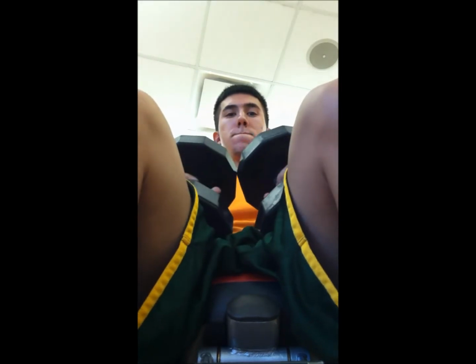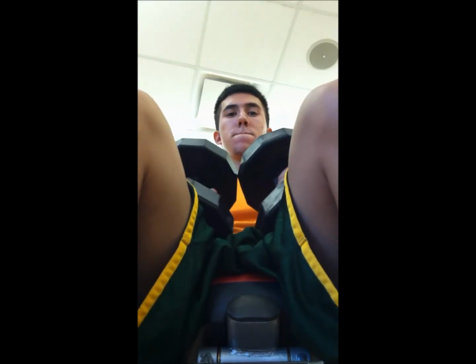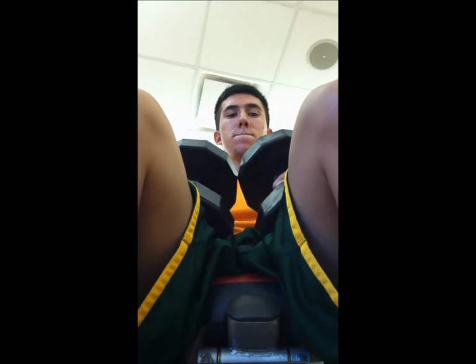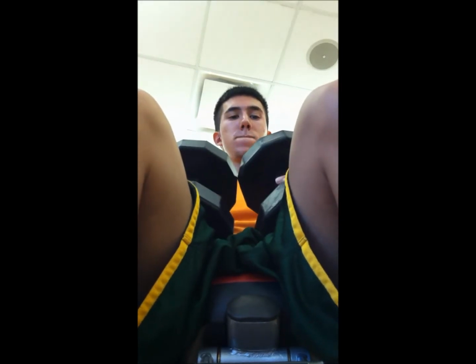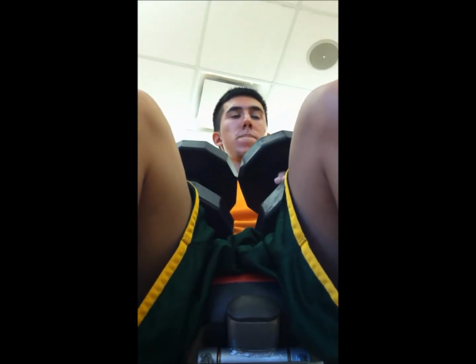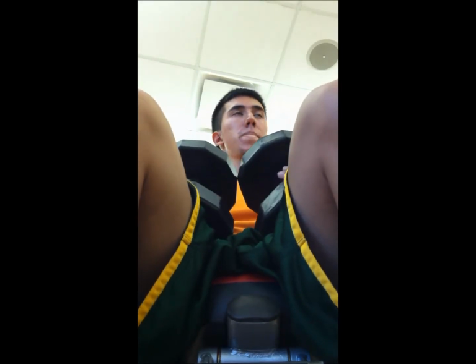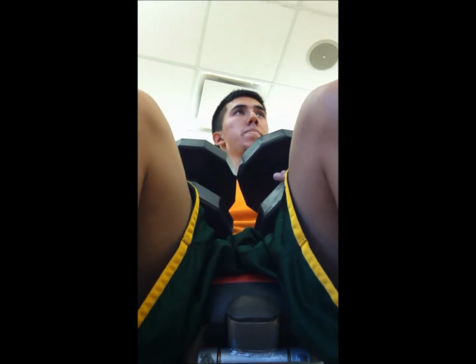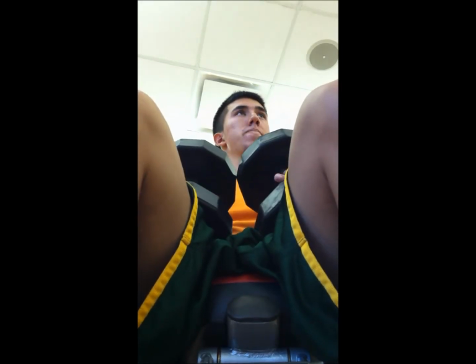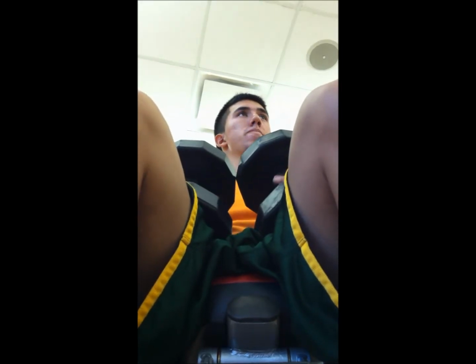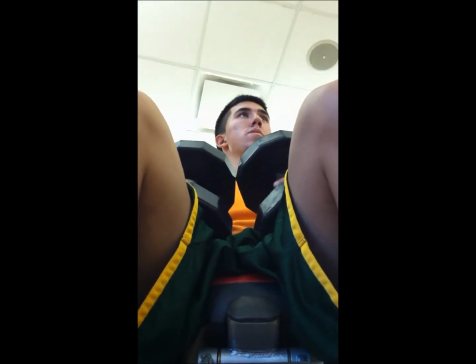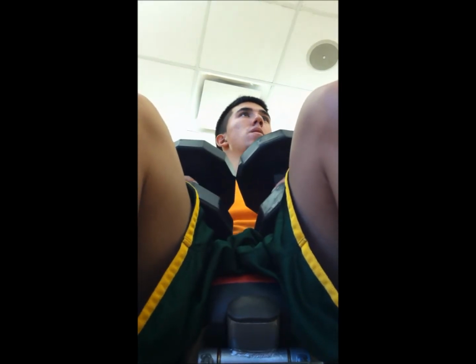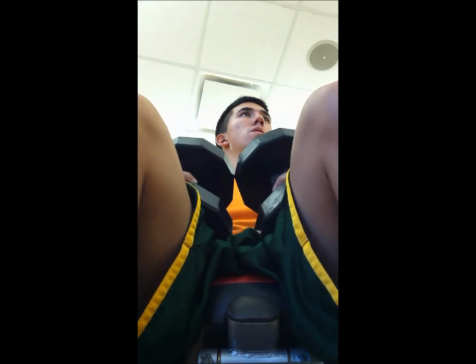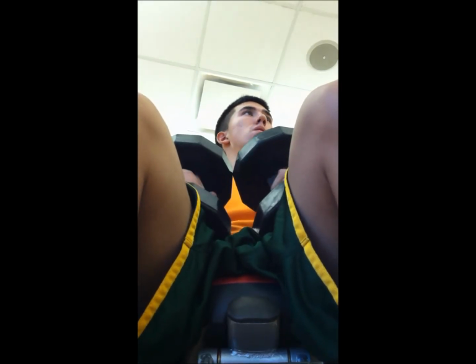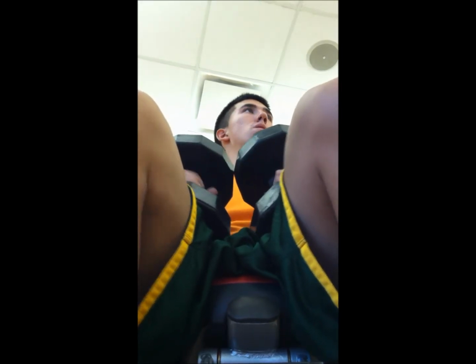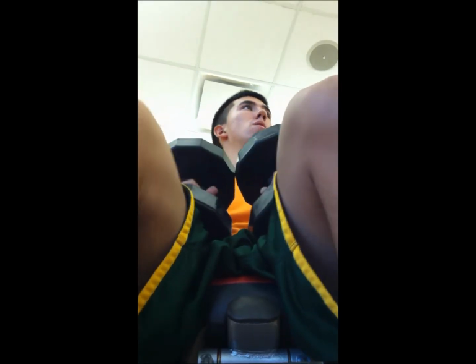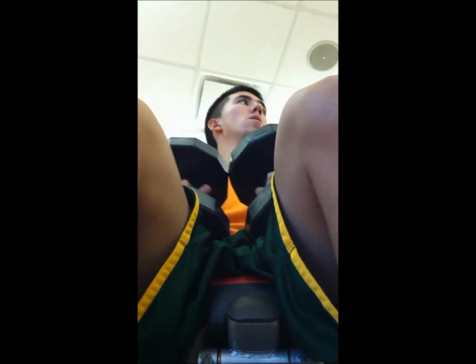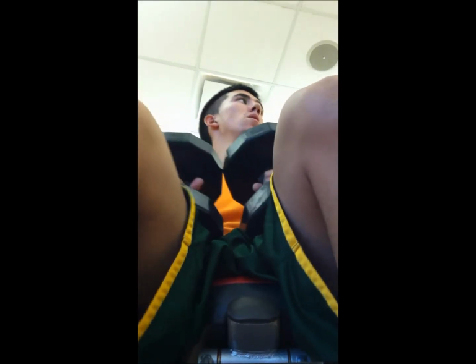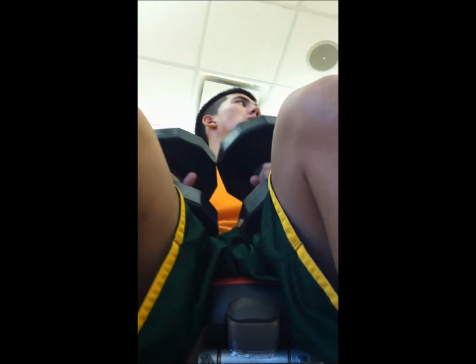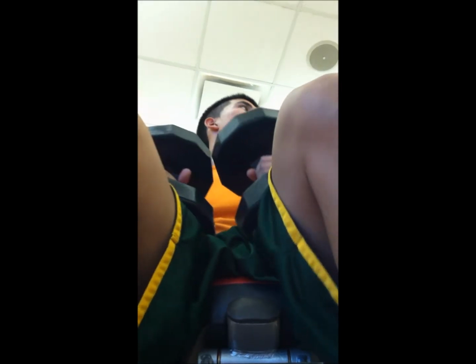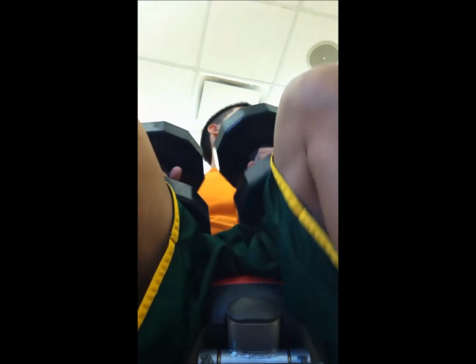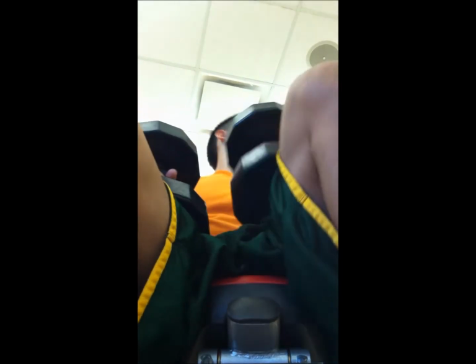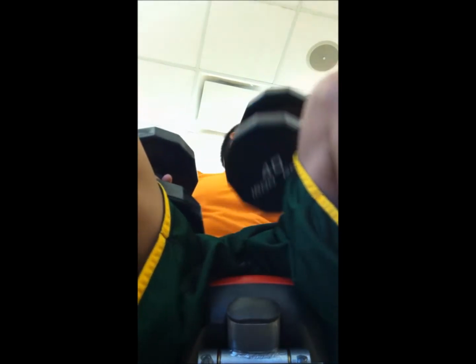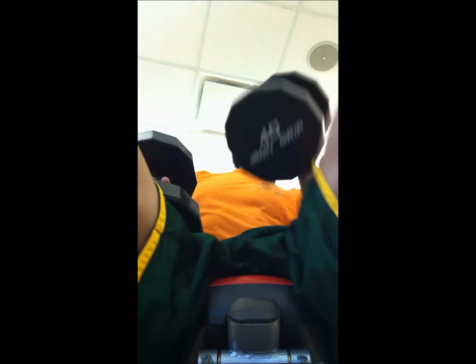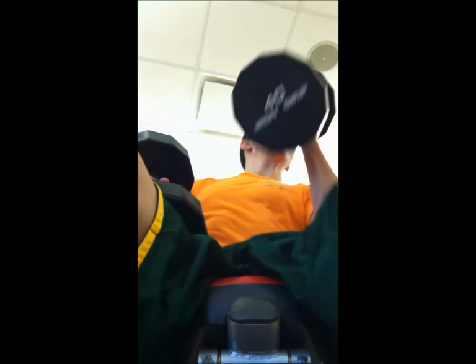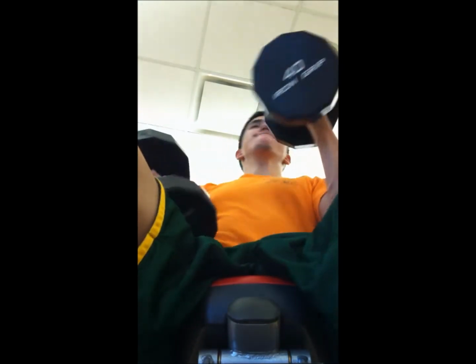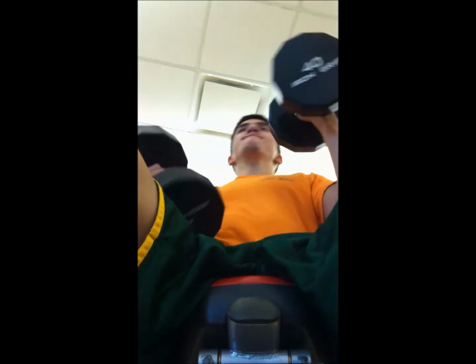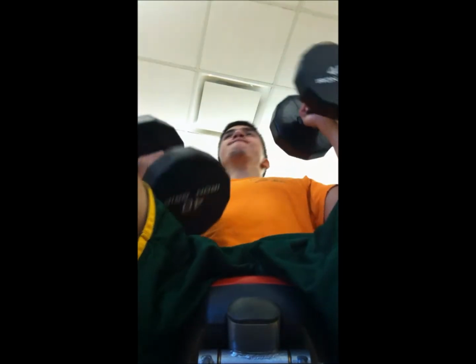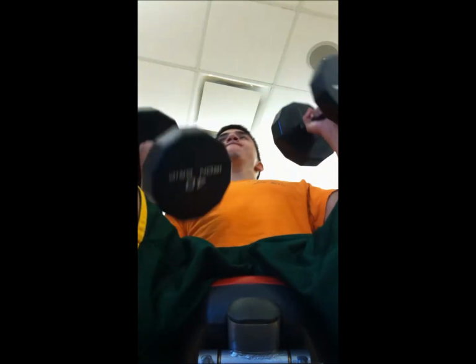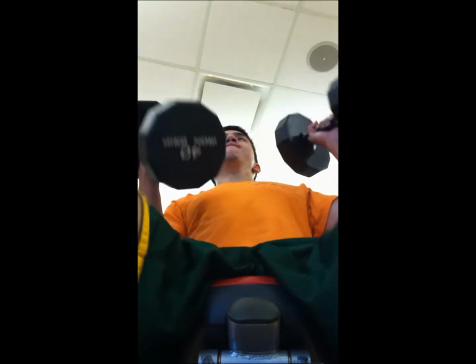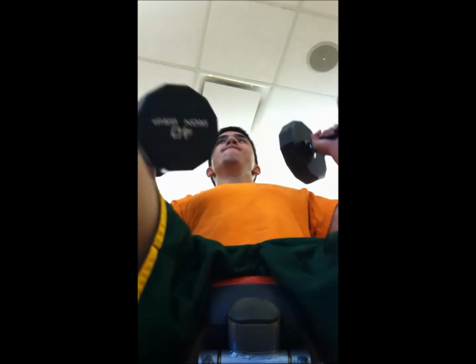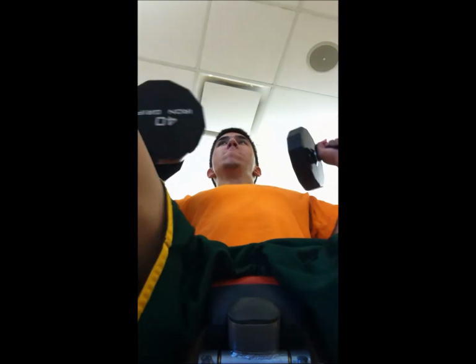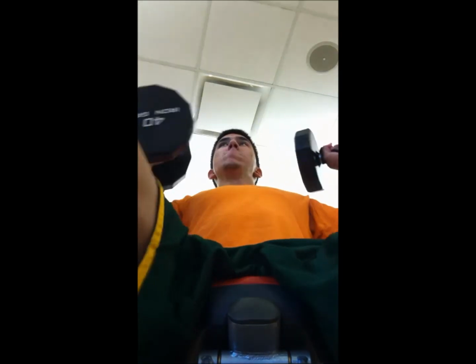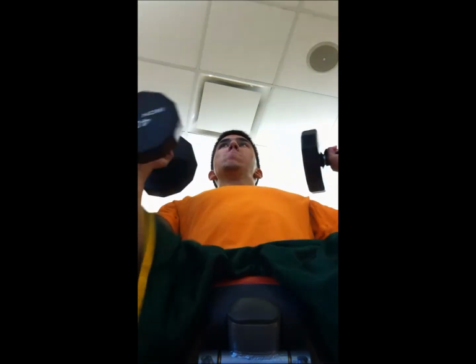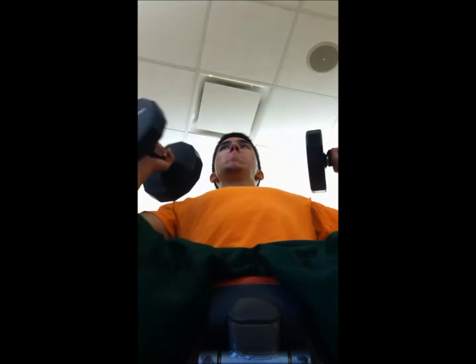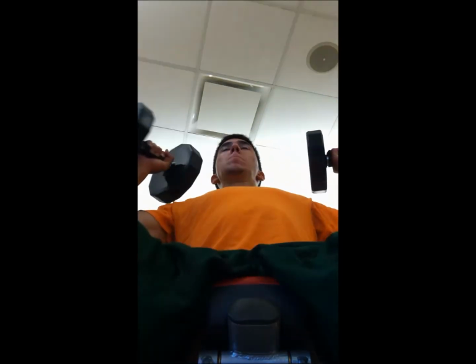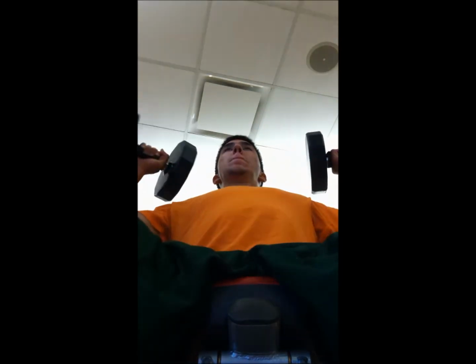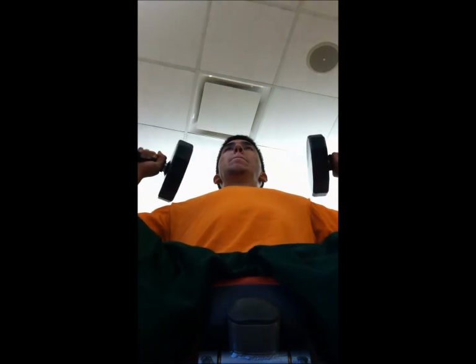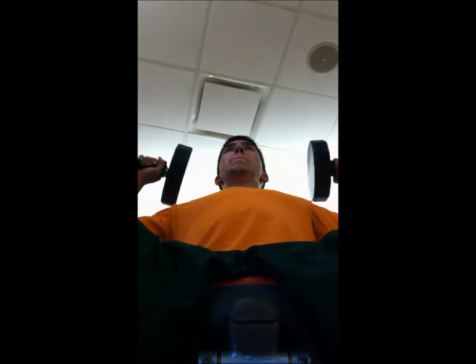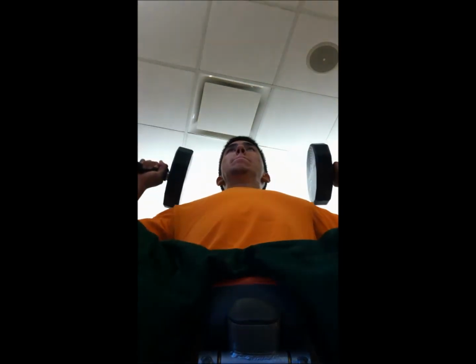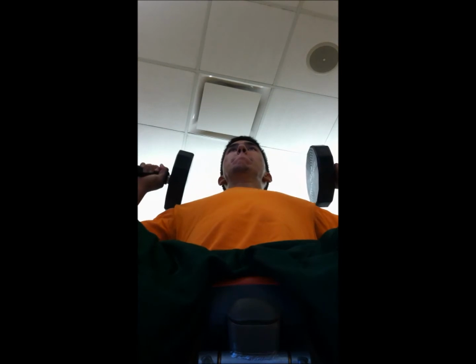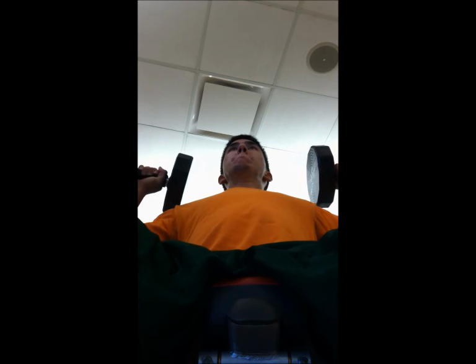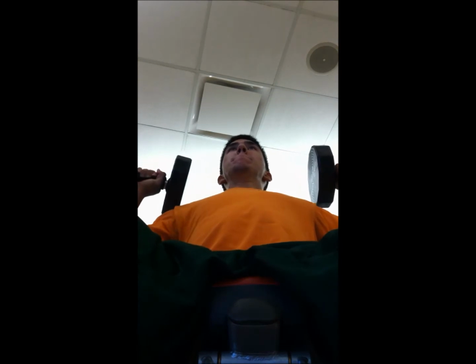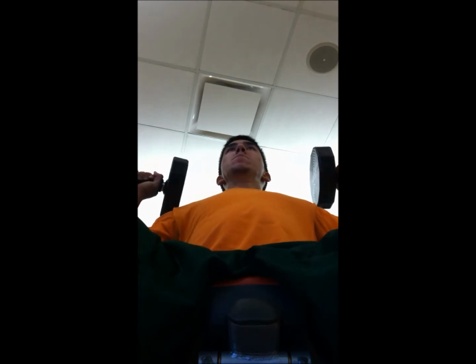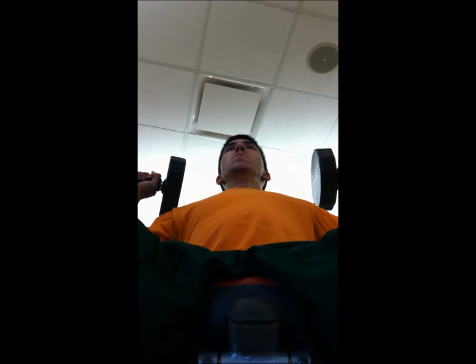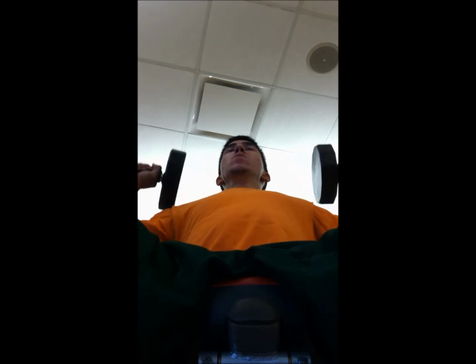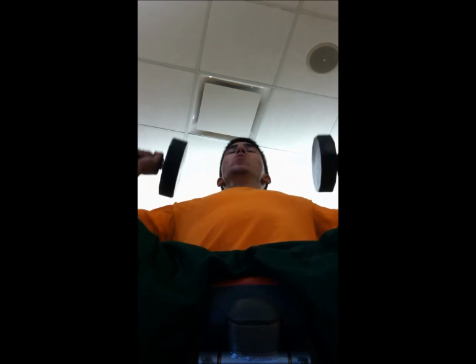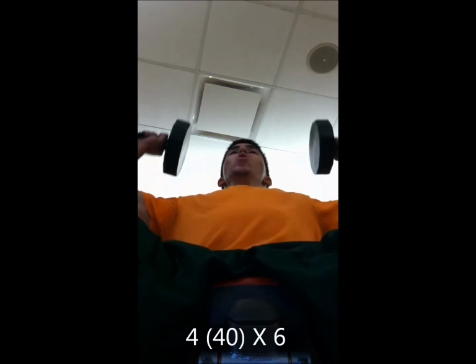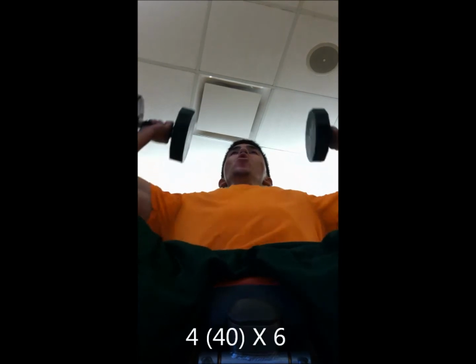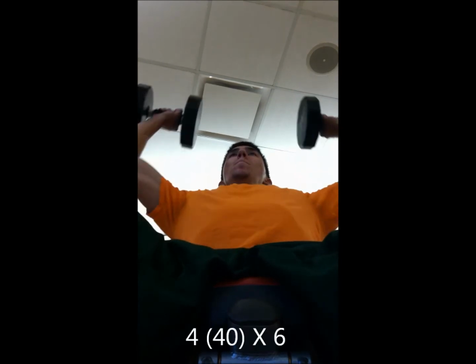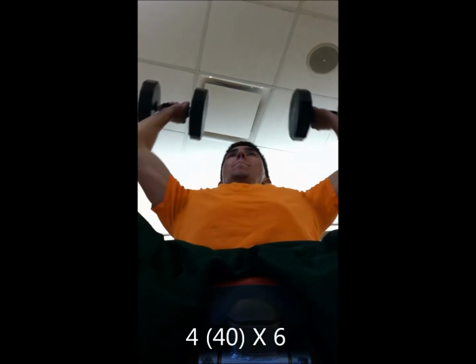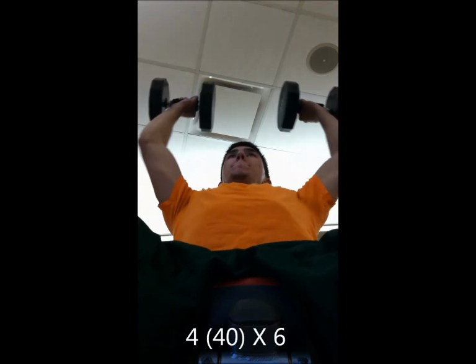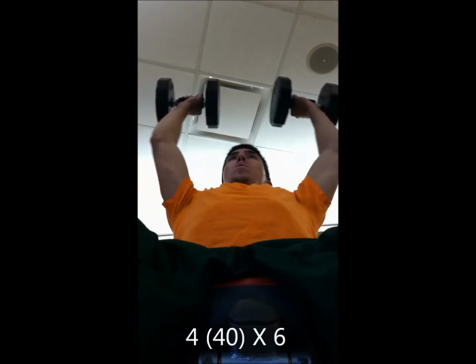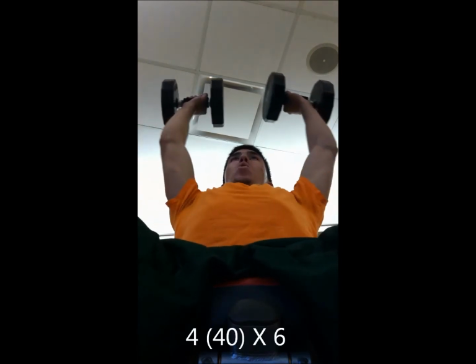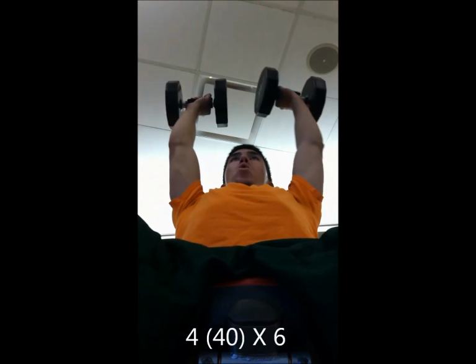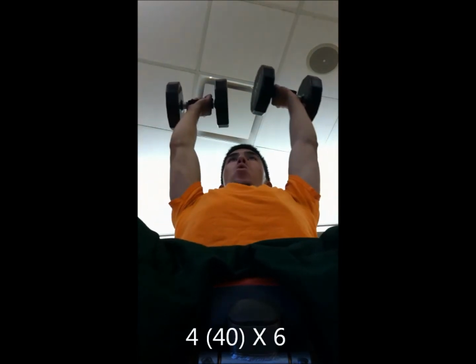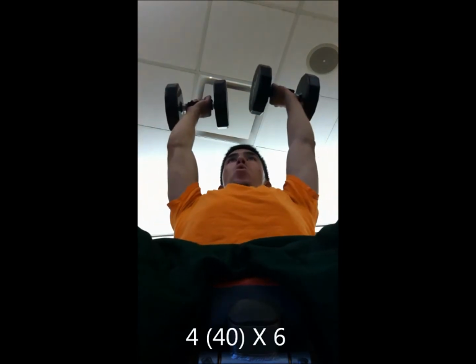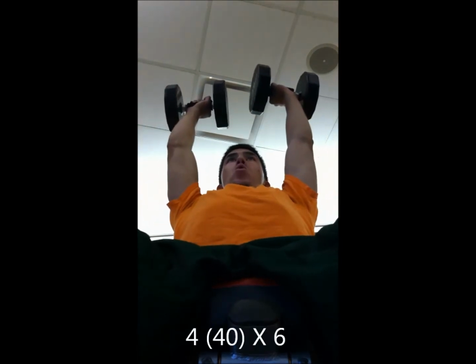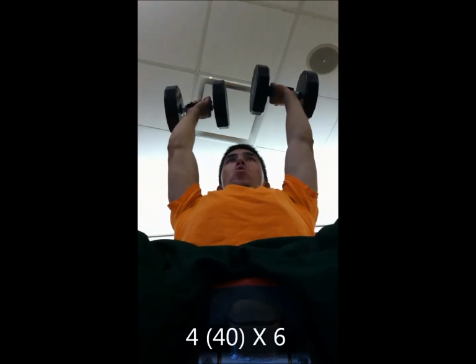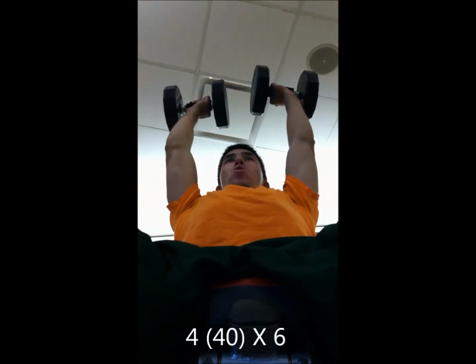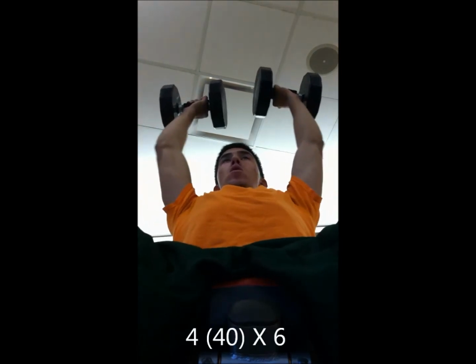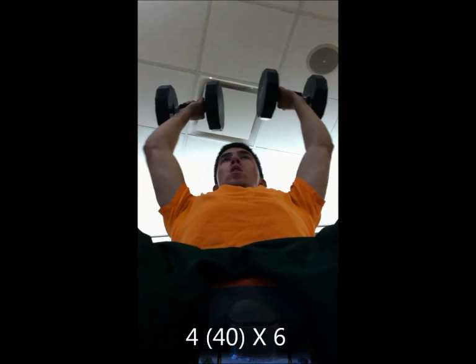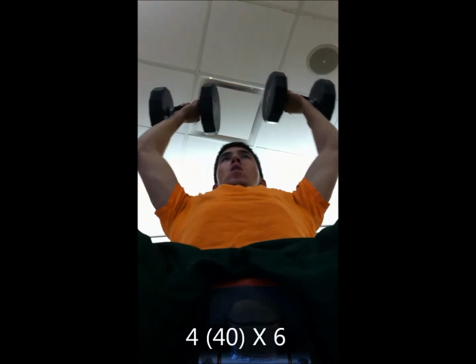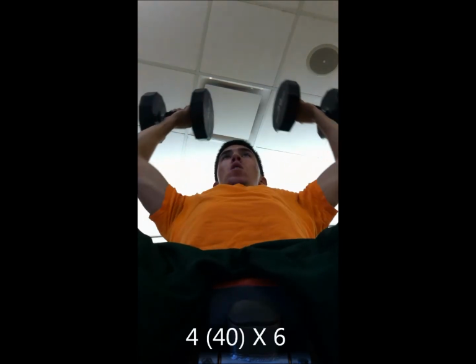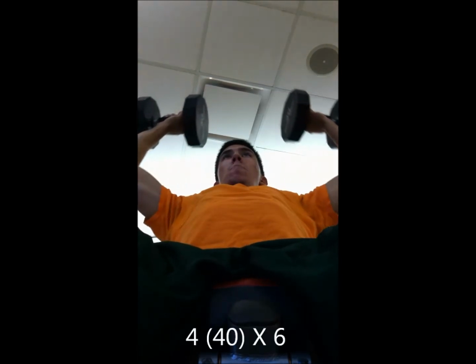What was this? Dumbbell shoulder press. Yep, you'll see me here.